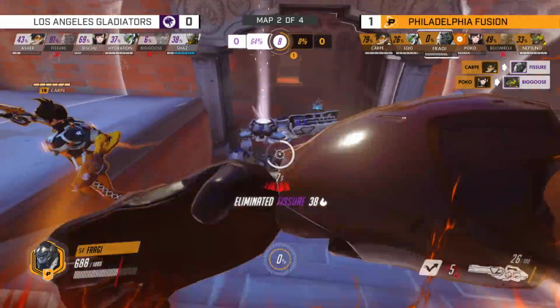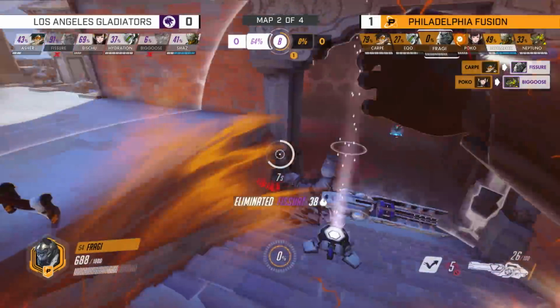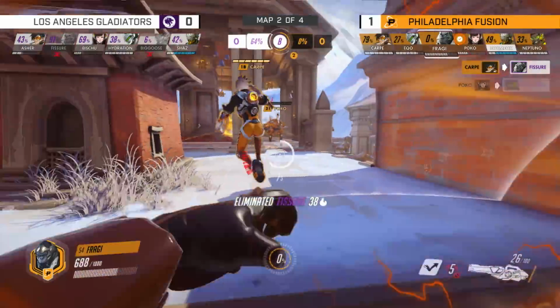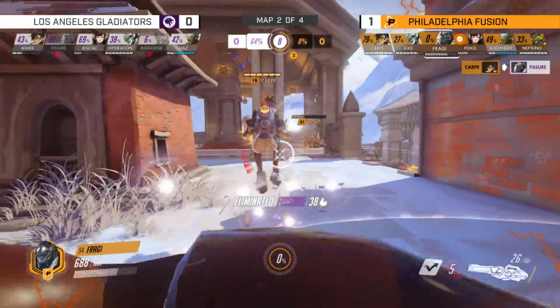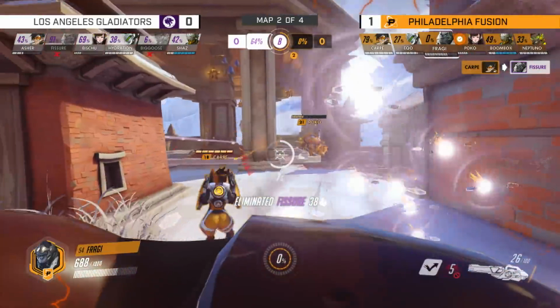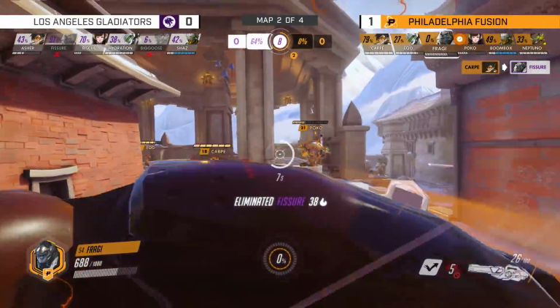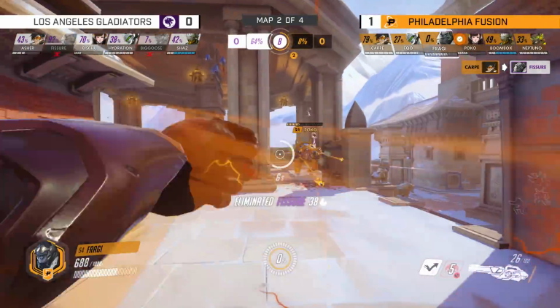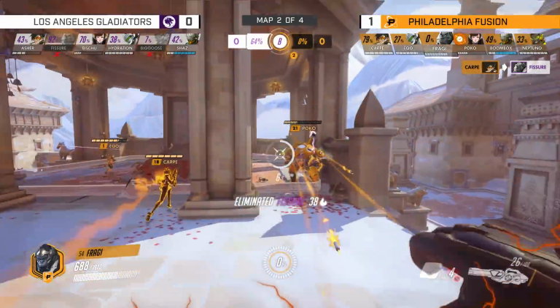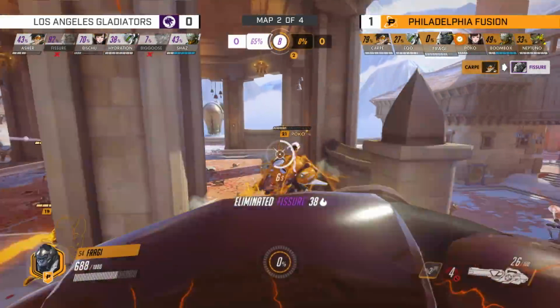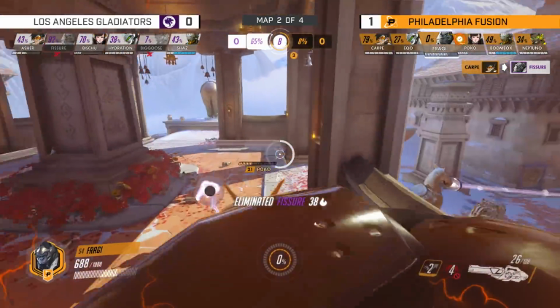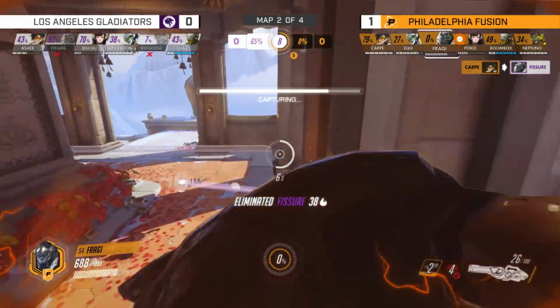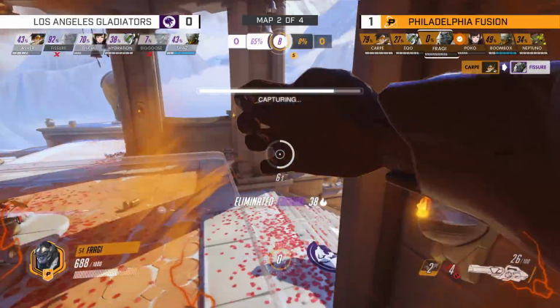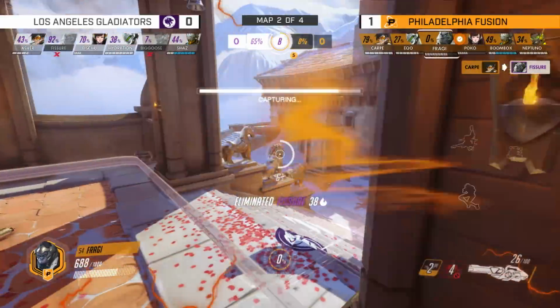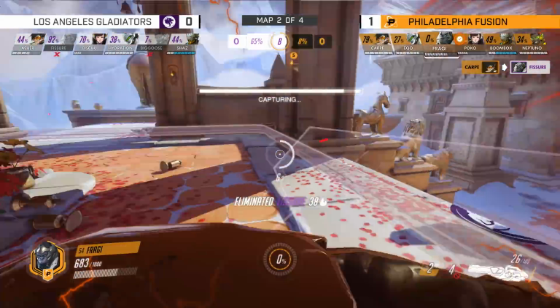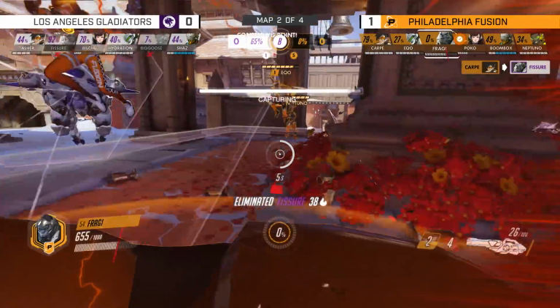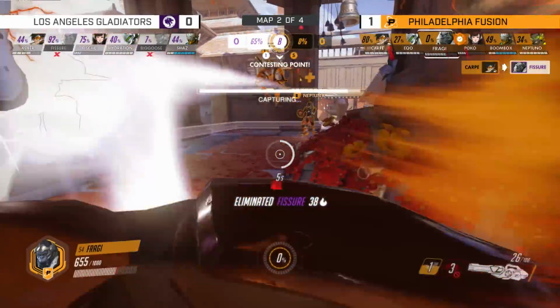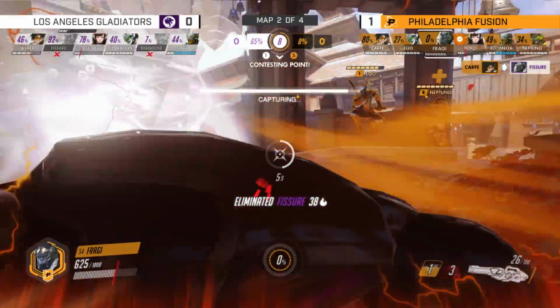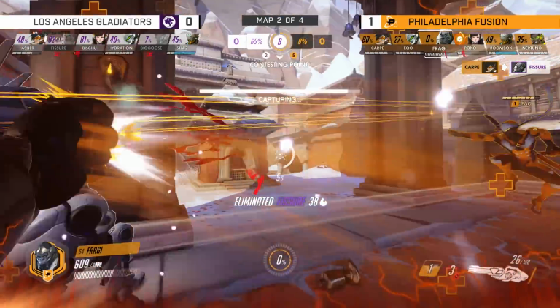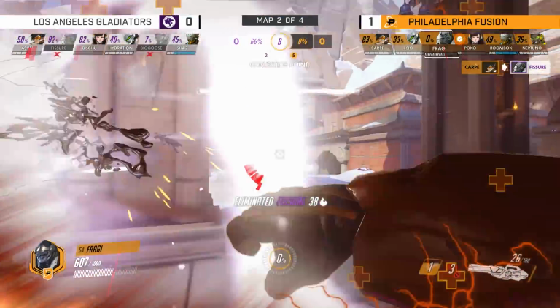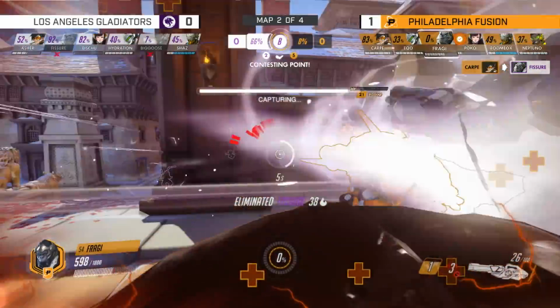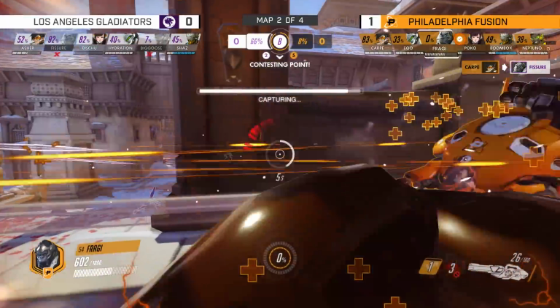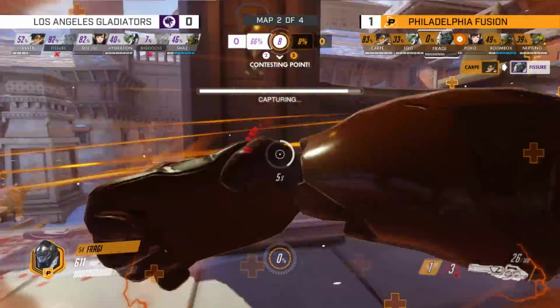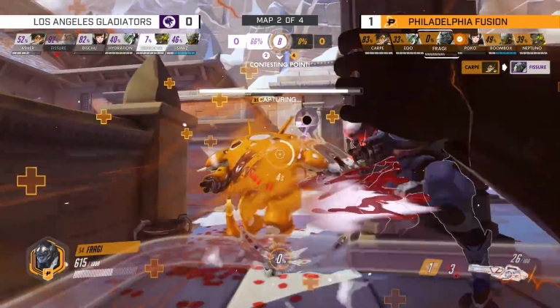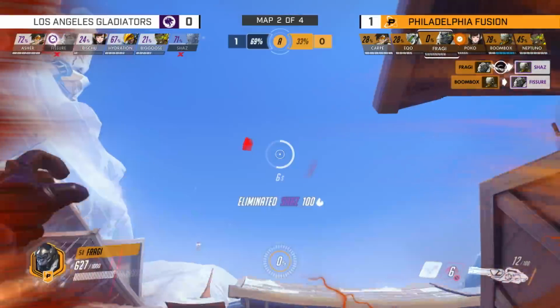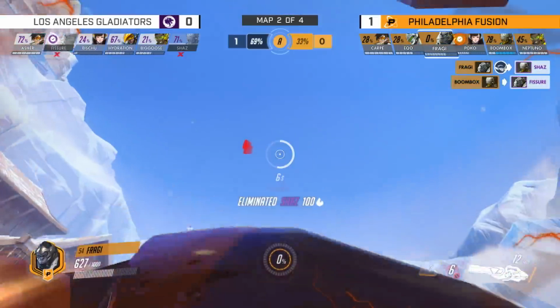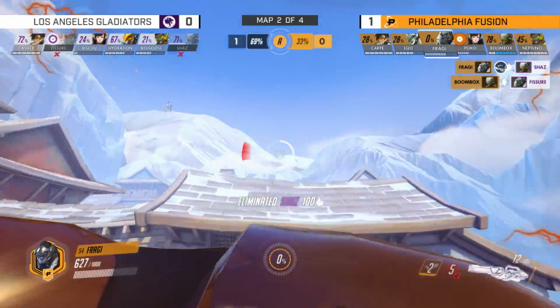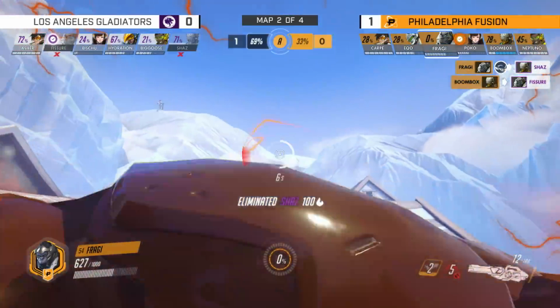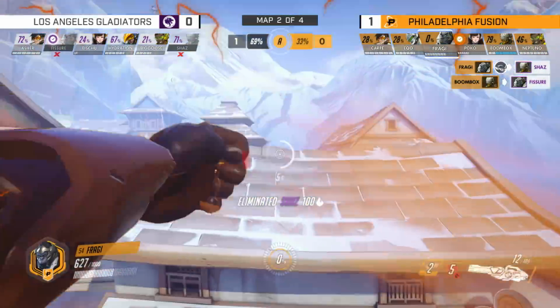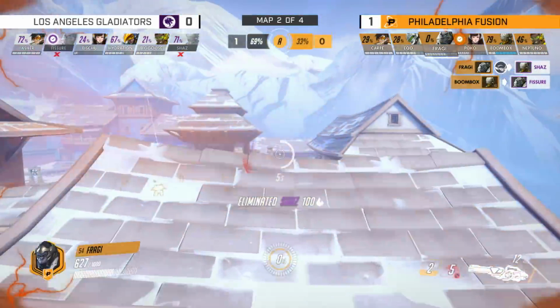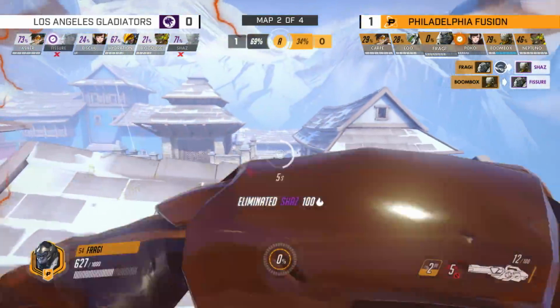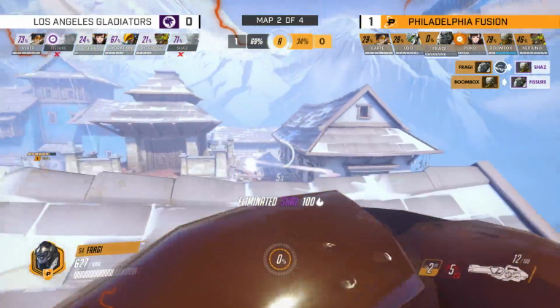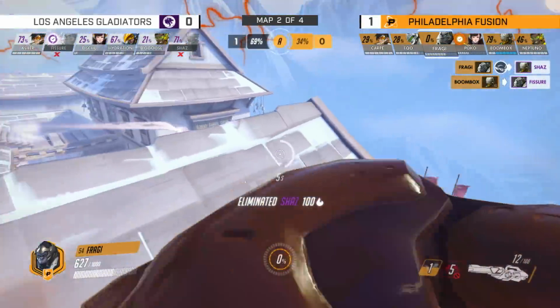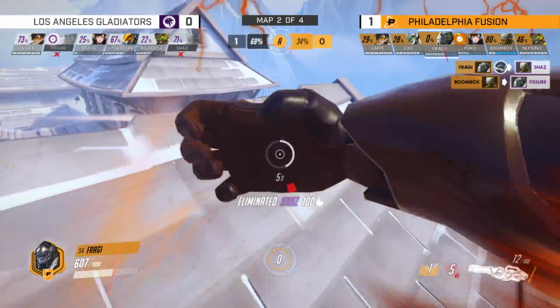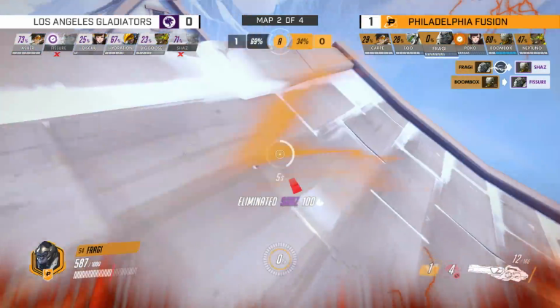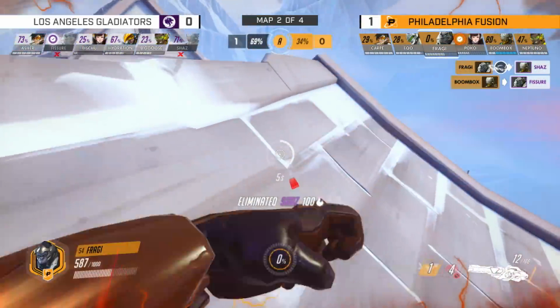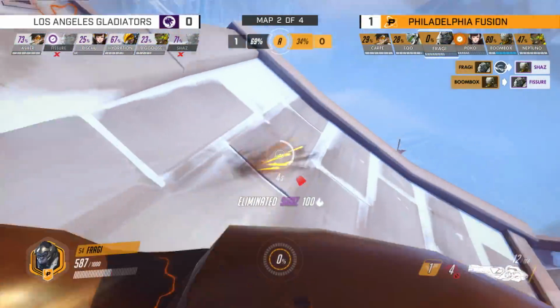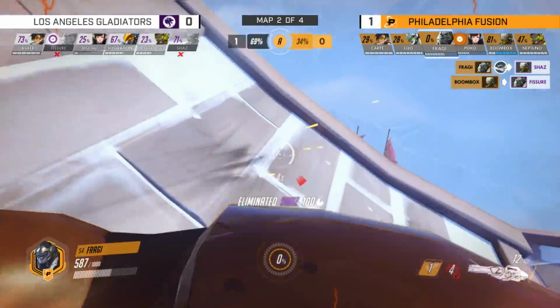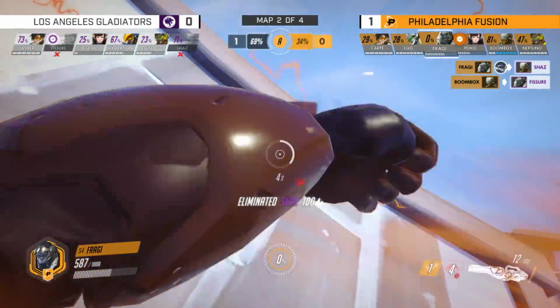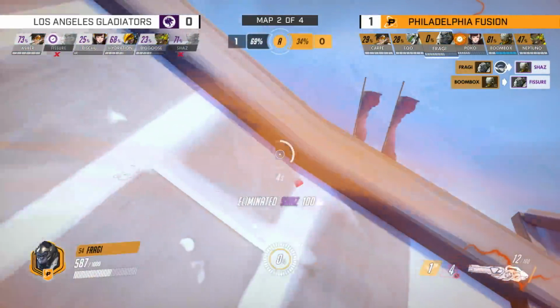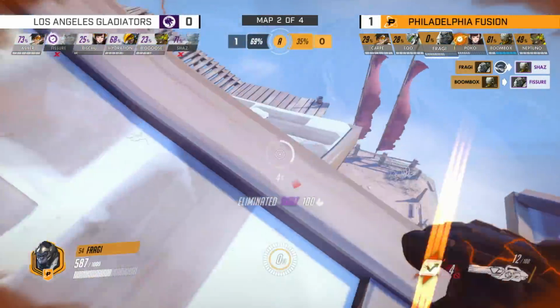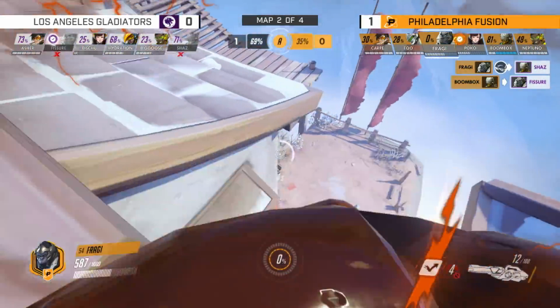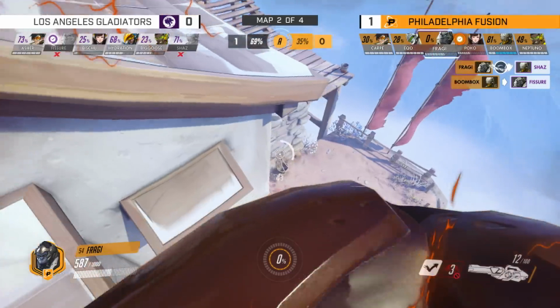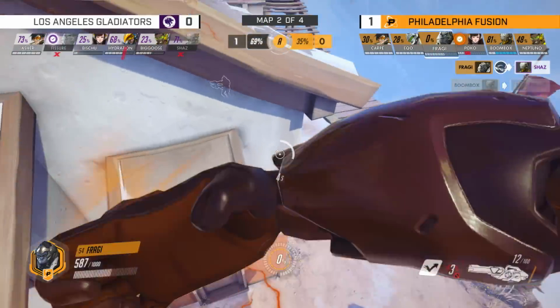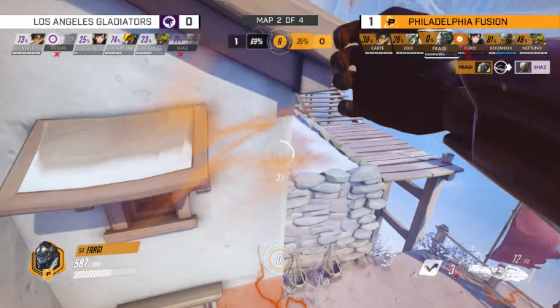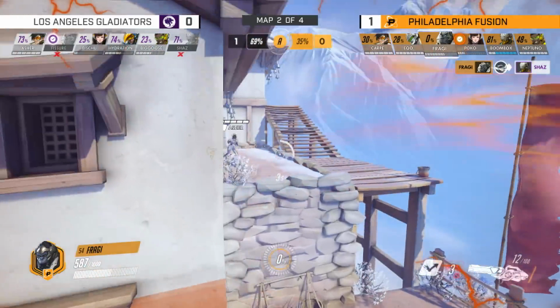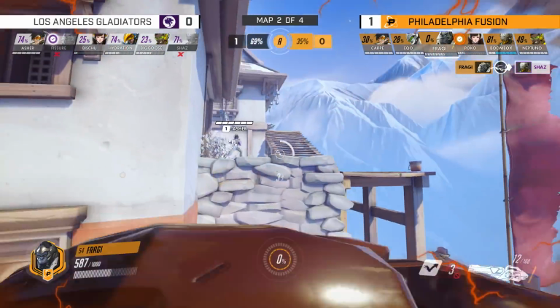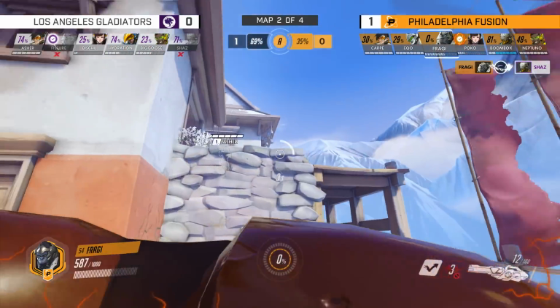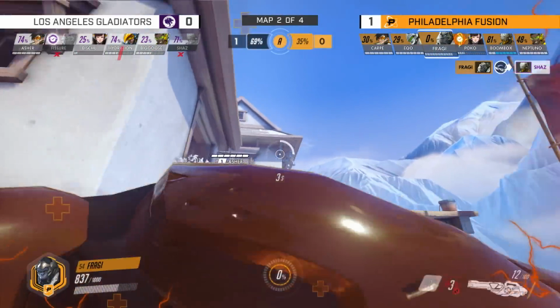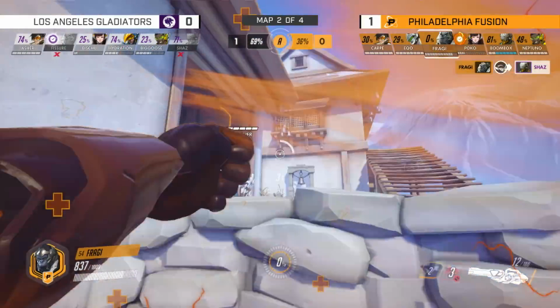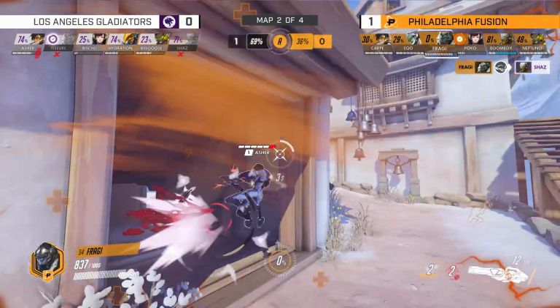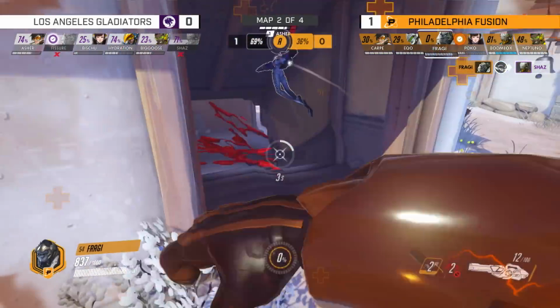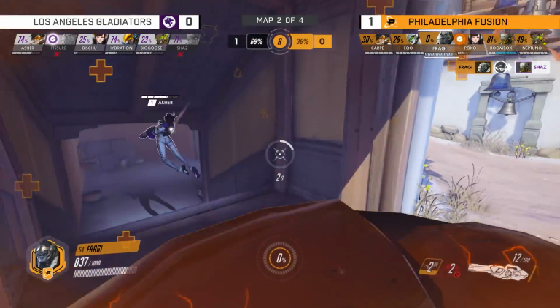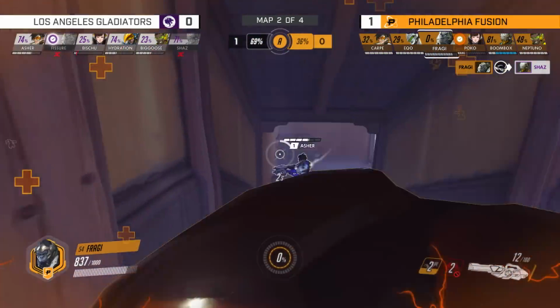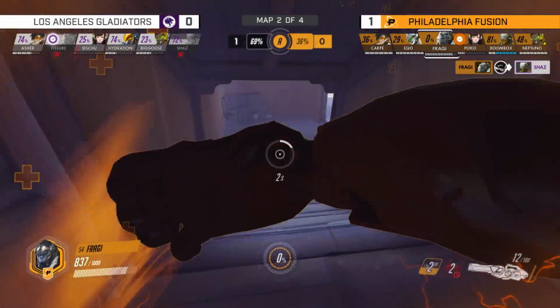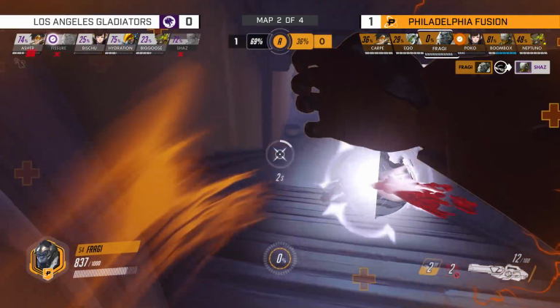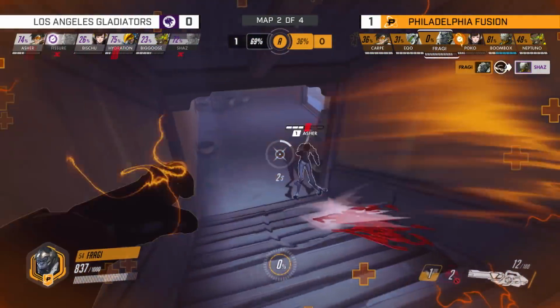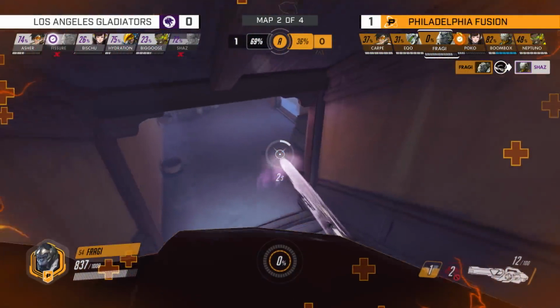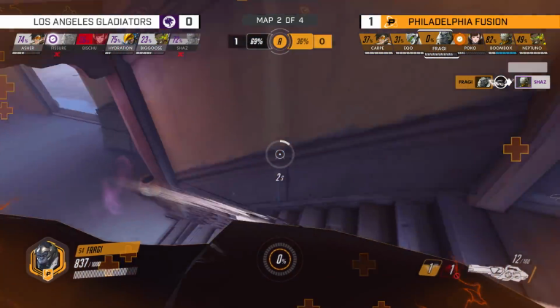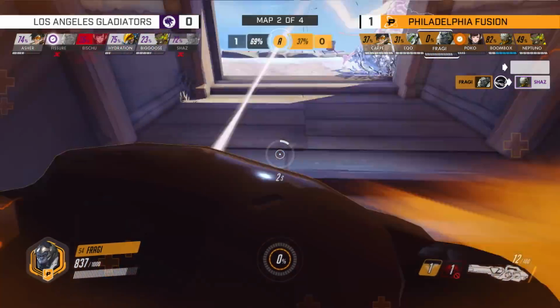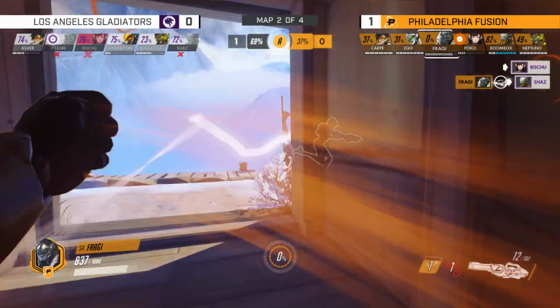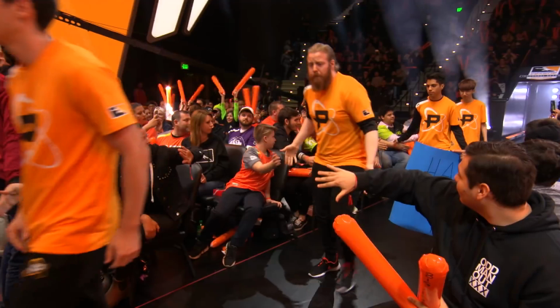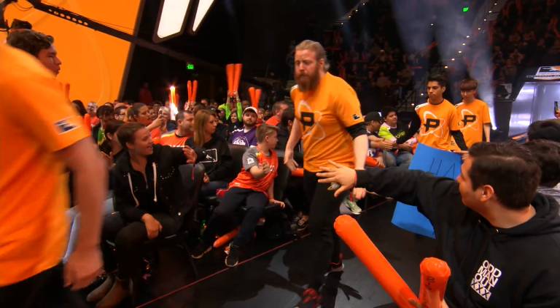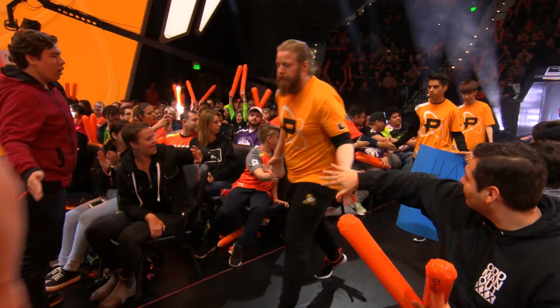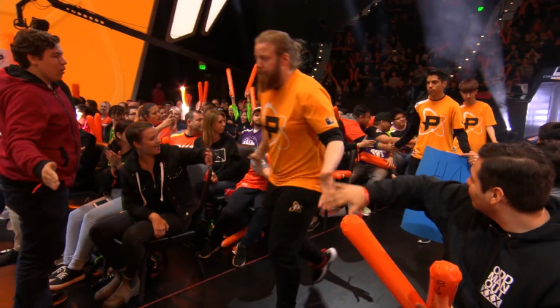Fraggy with the Primal Rage, just zoning people. Fraggy popping that Primal Rage all over Shaz right now, and he's gonna find Asher.